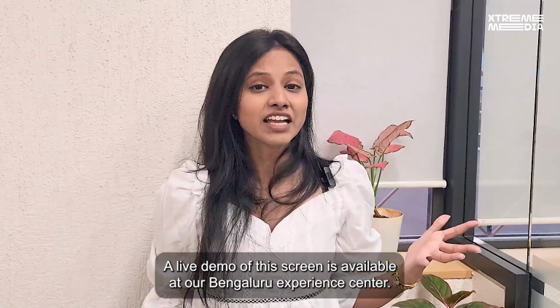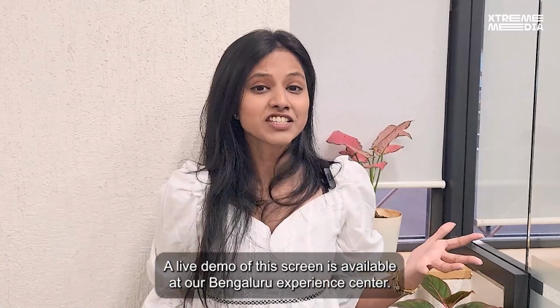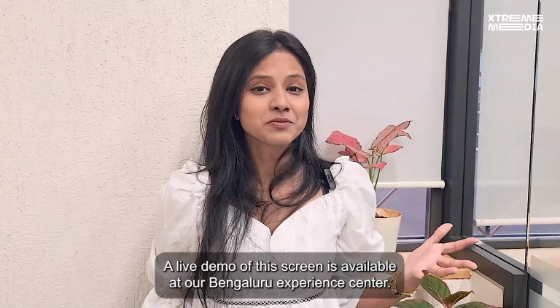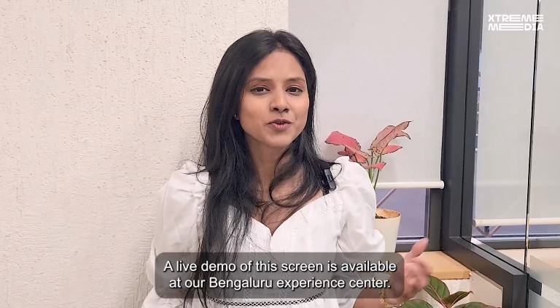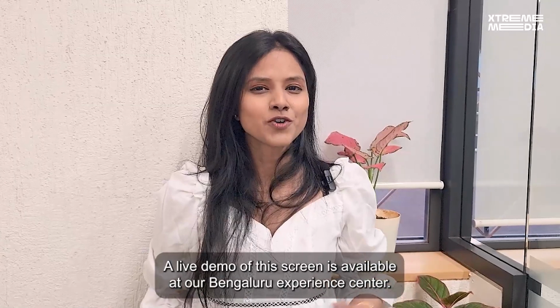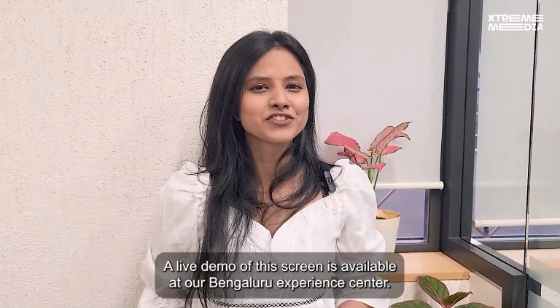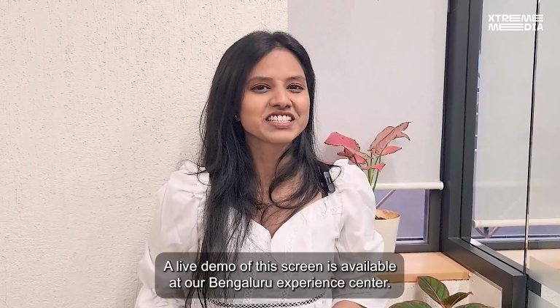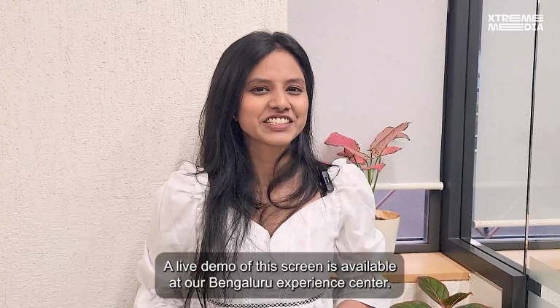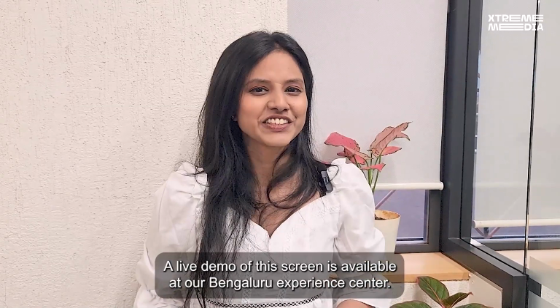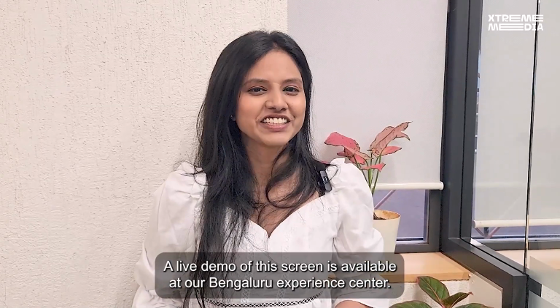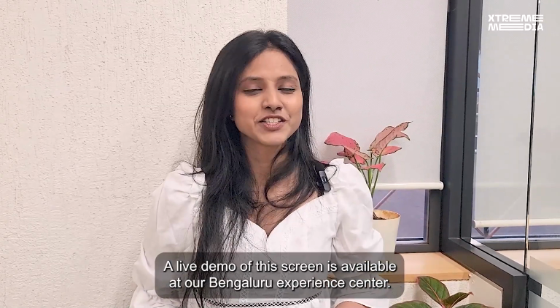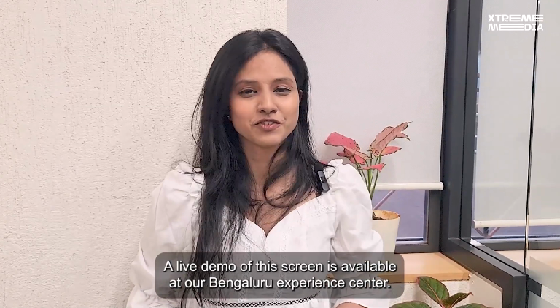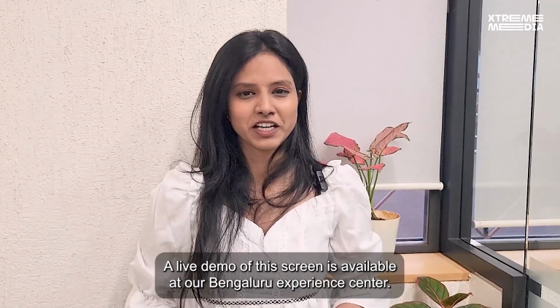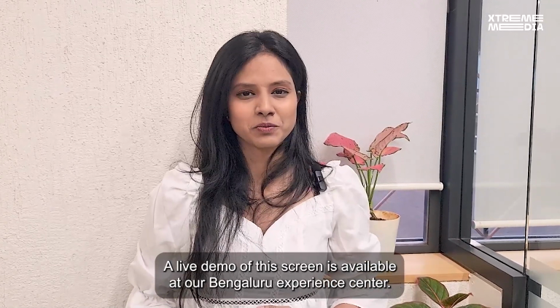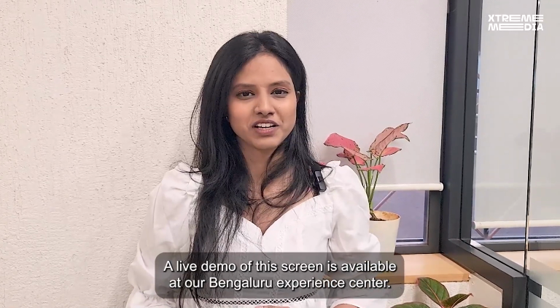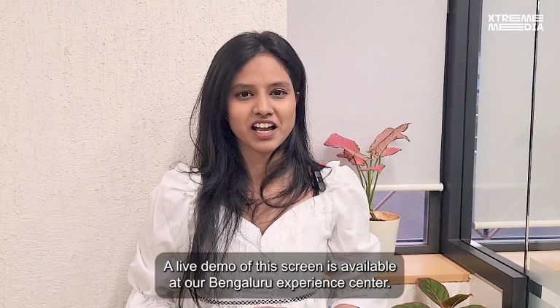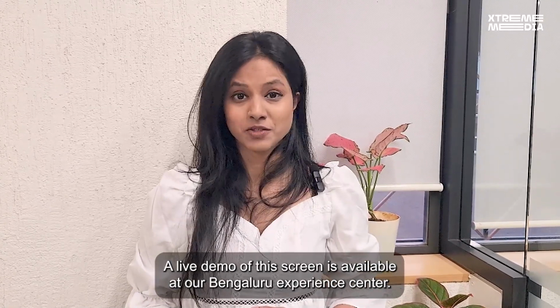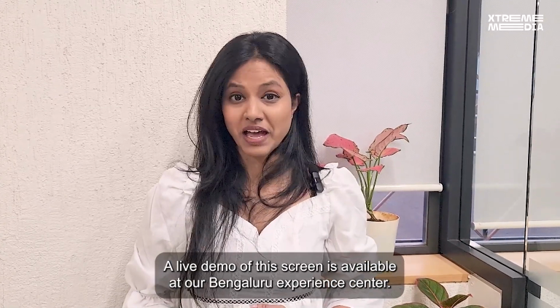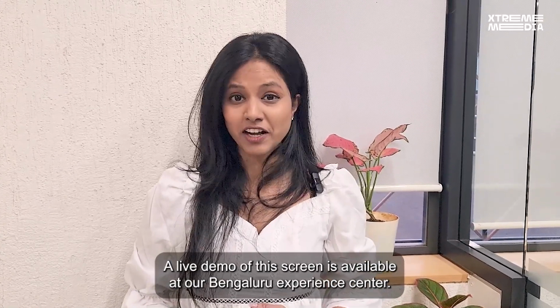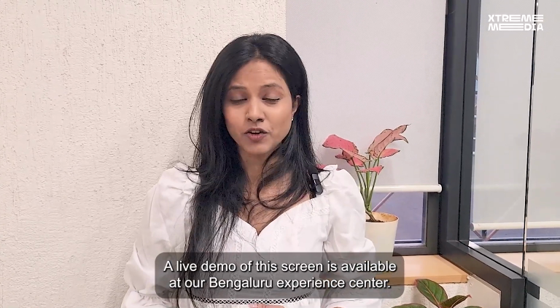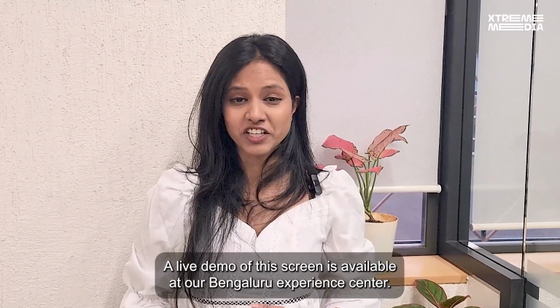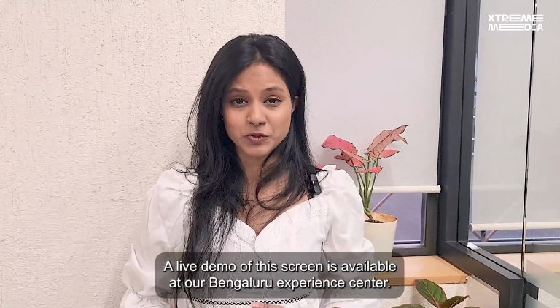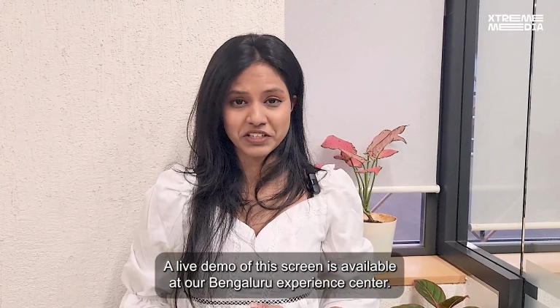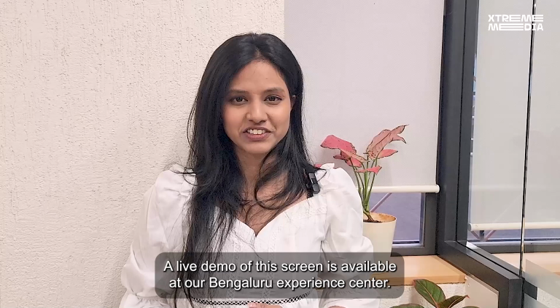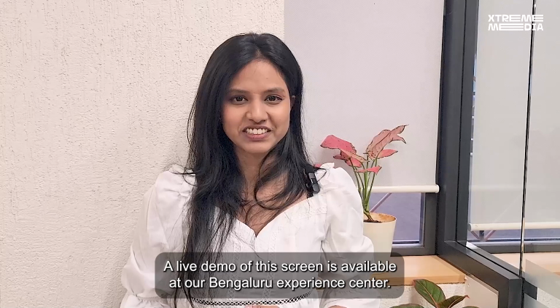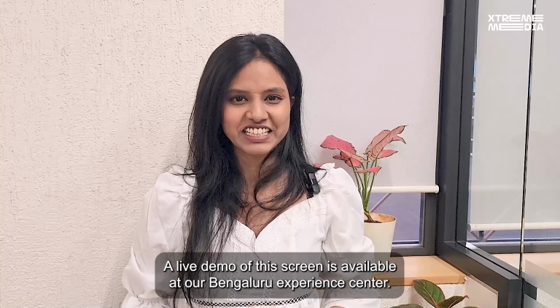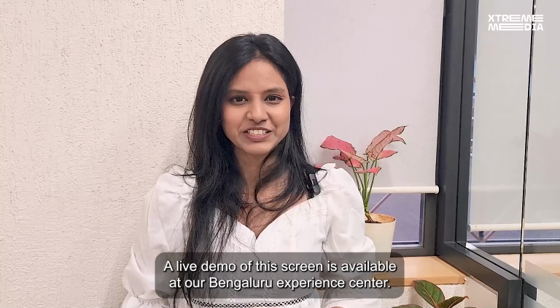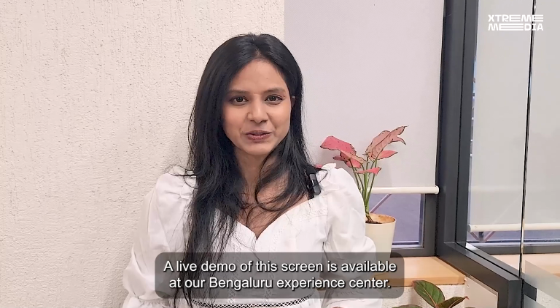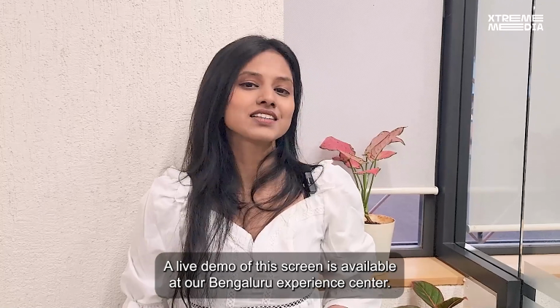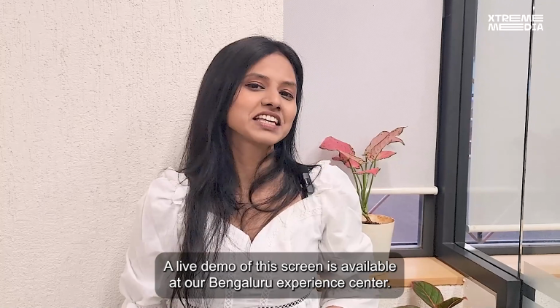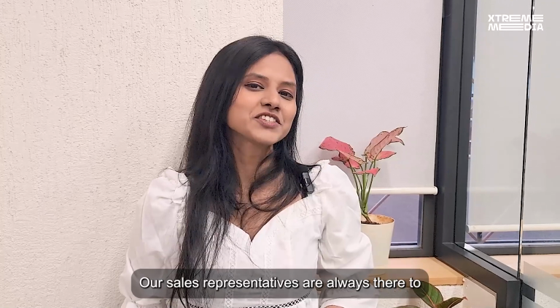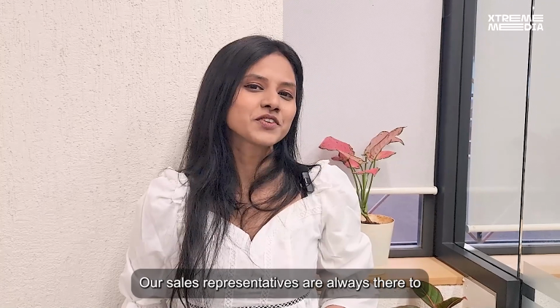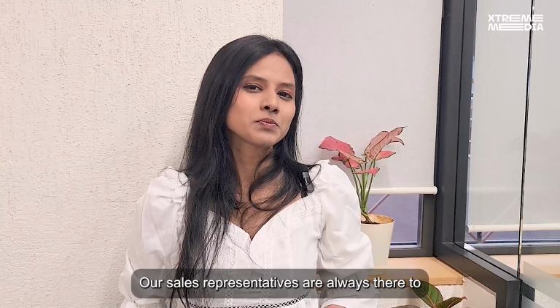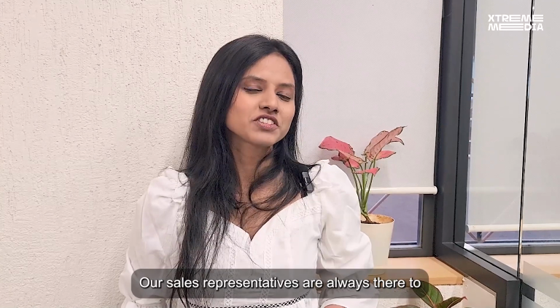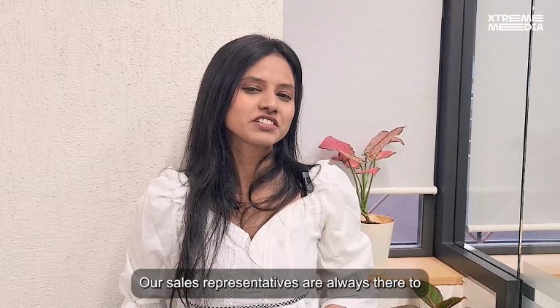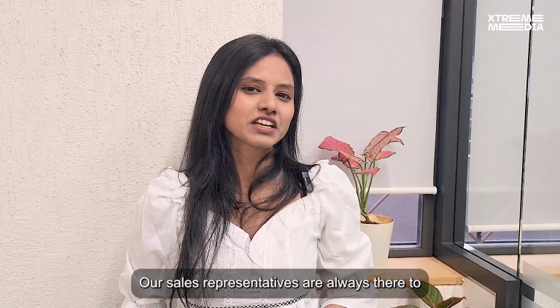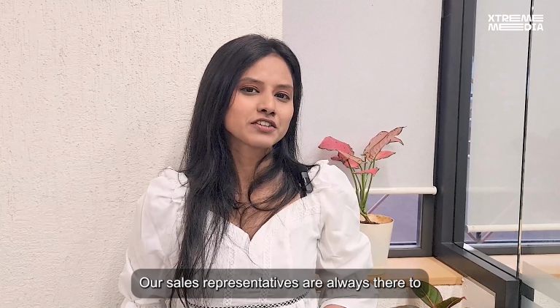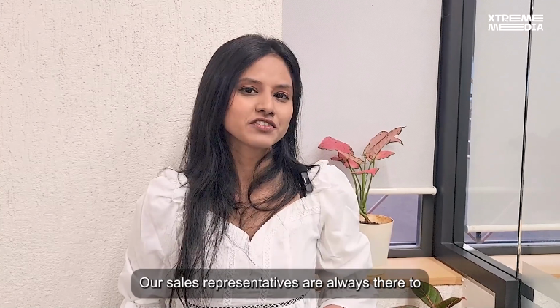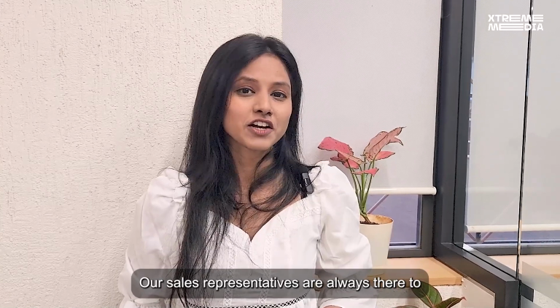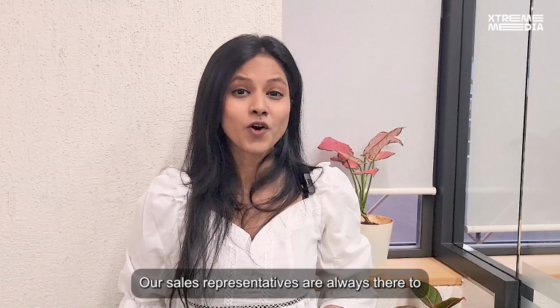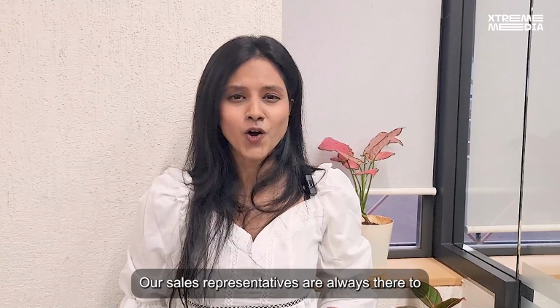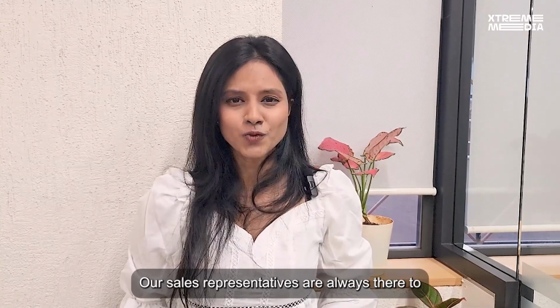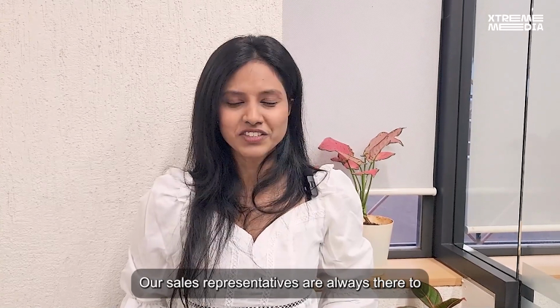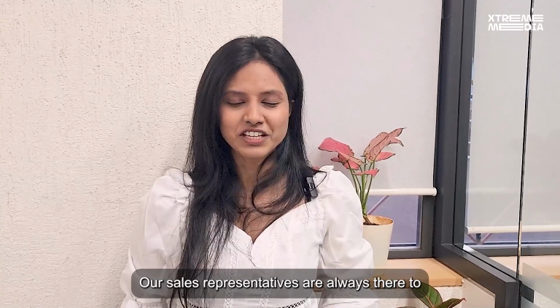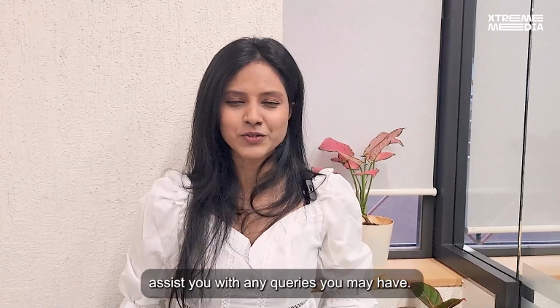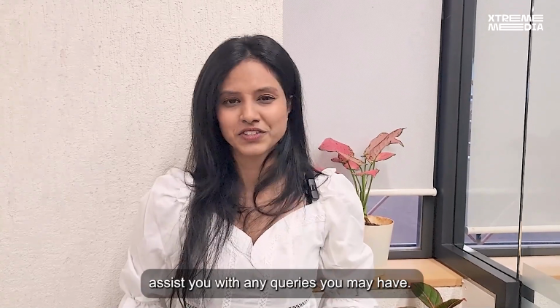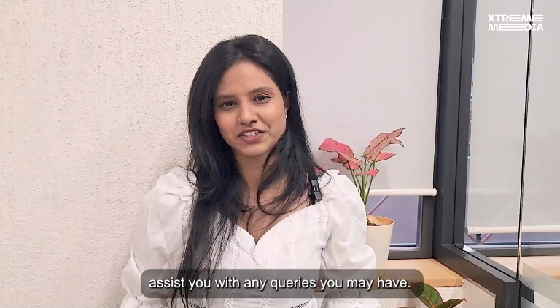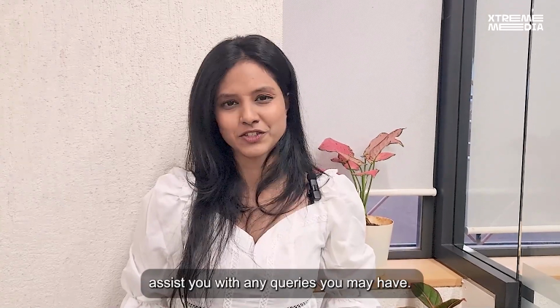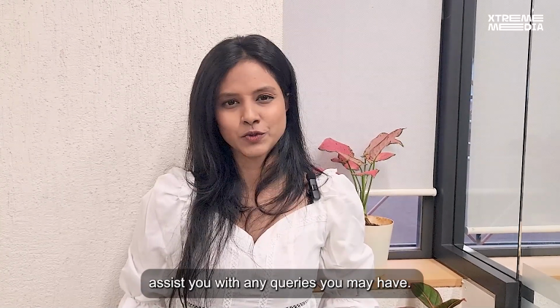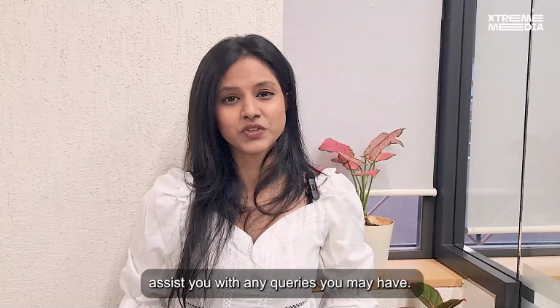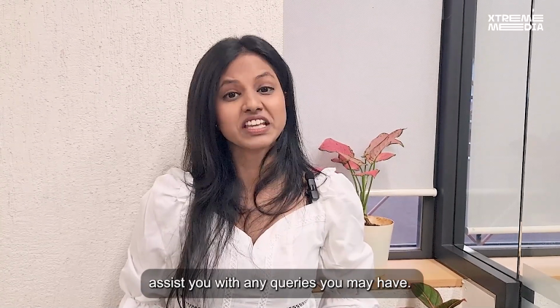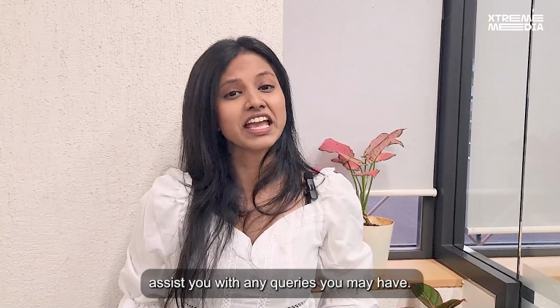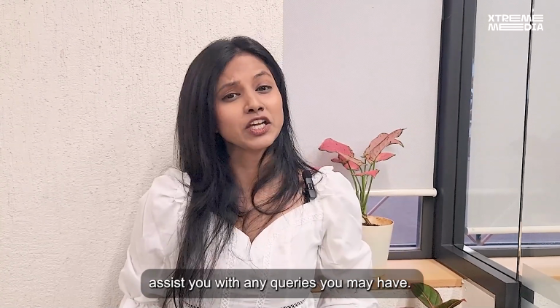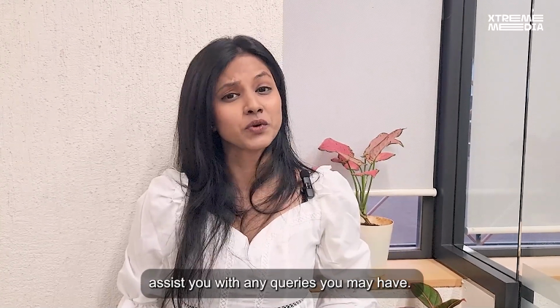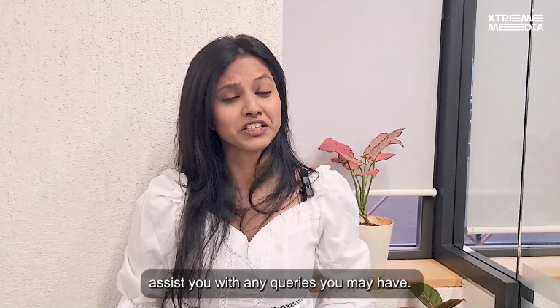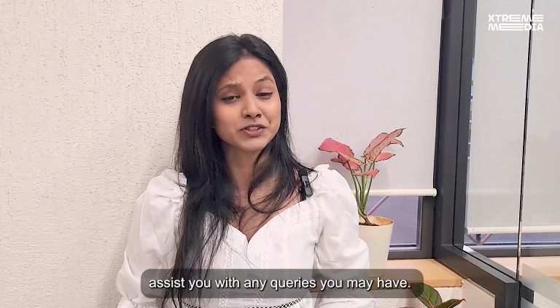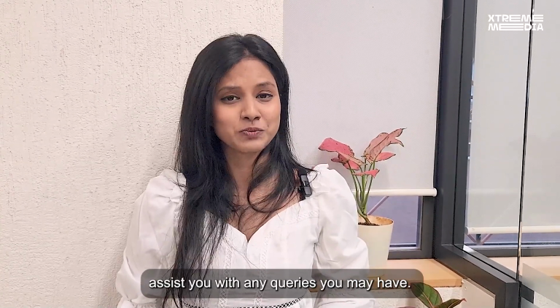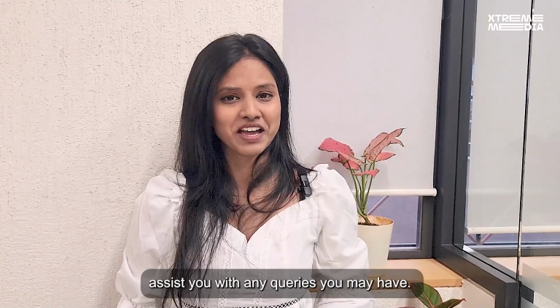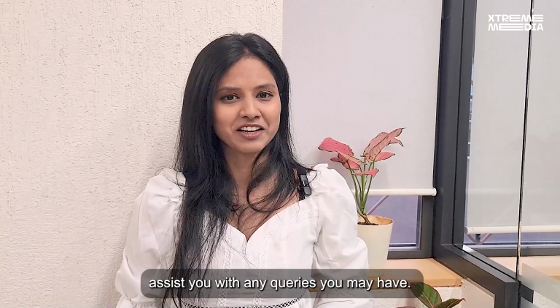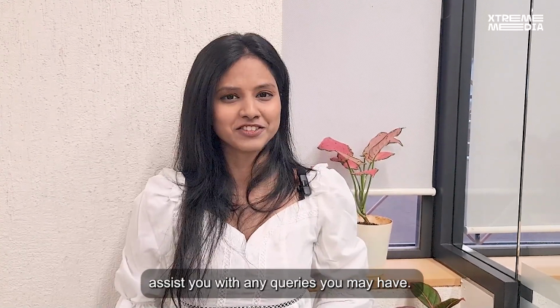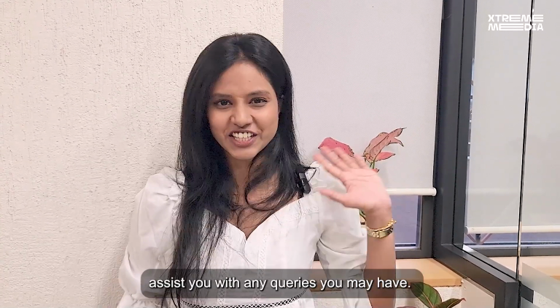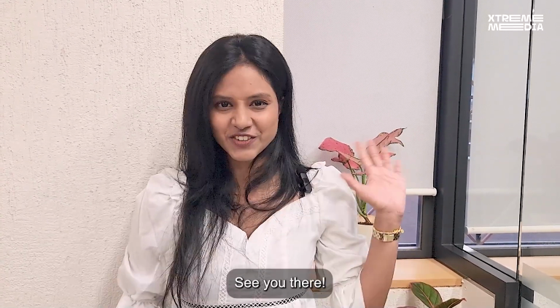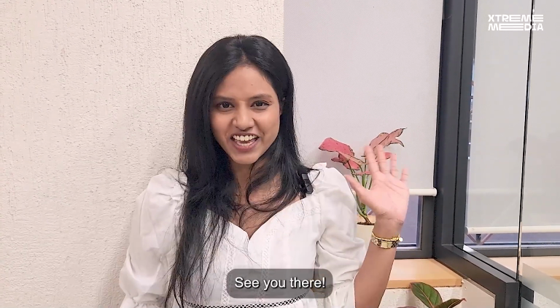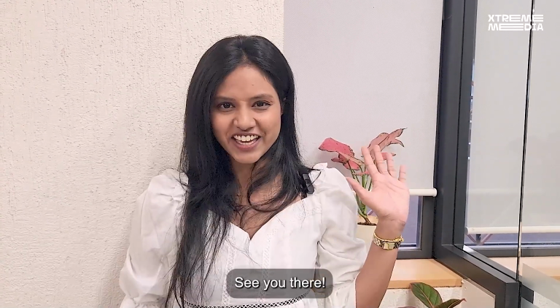A live demo of this screen is available at the Bangalore Experience Center. Our sales representatives are always there to assist you with any queries you may have. See you there!